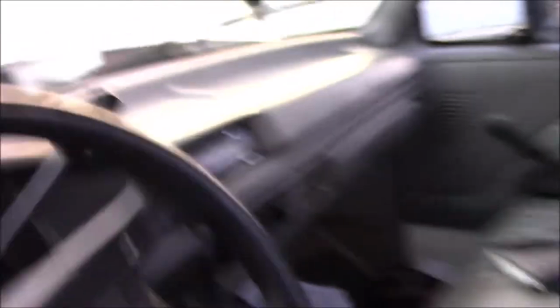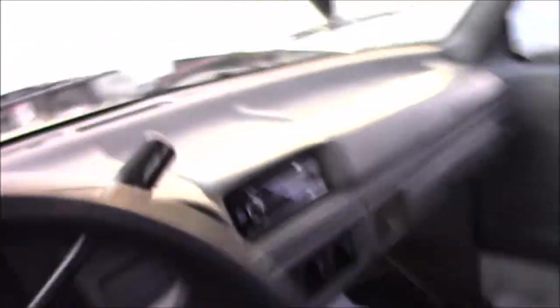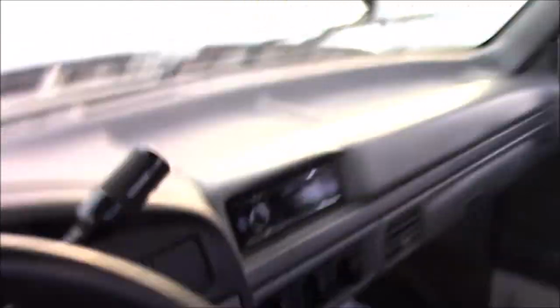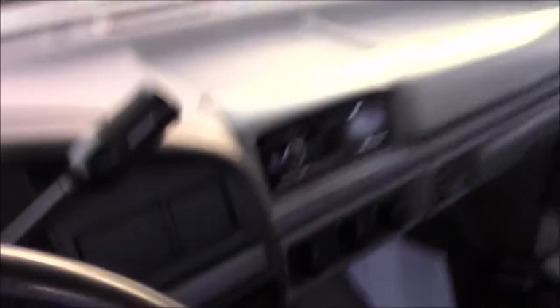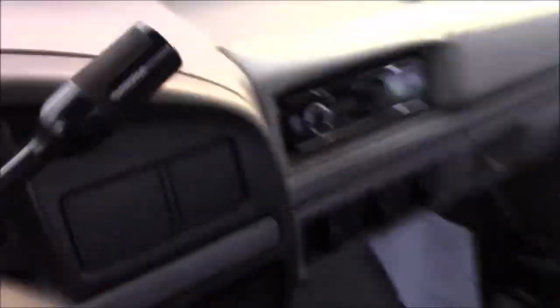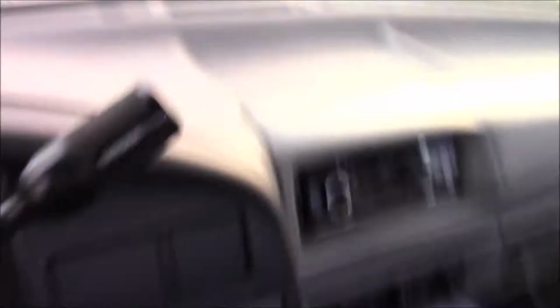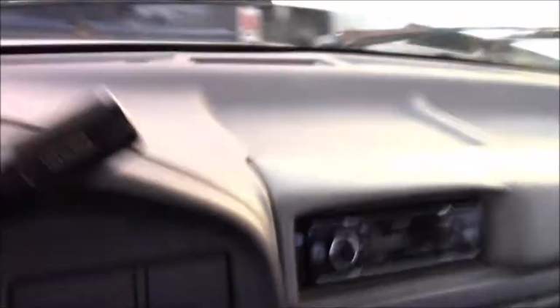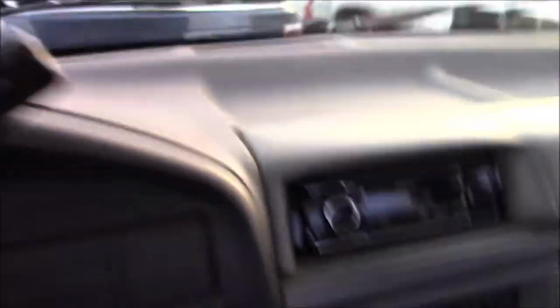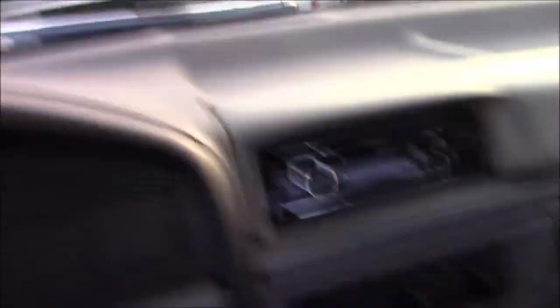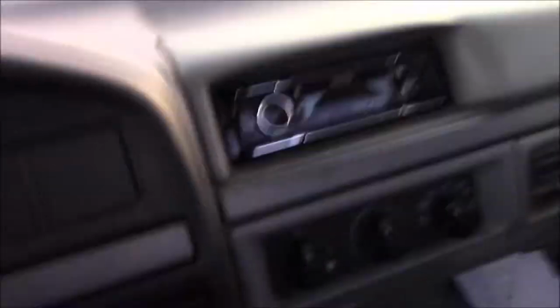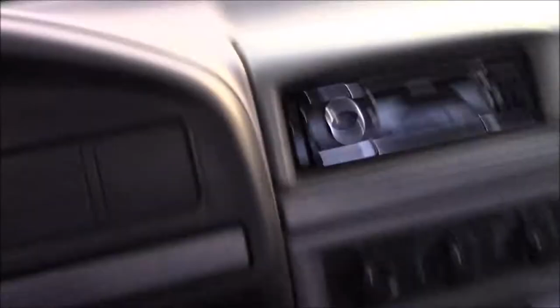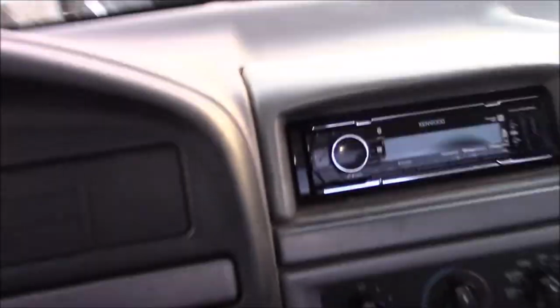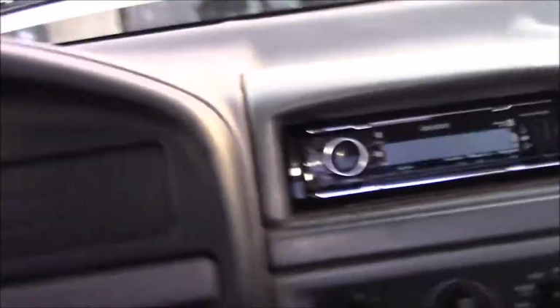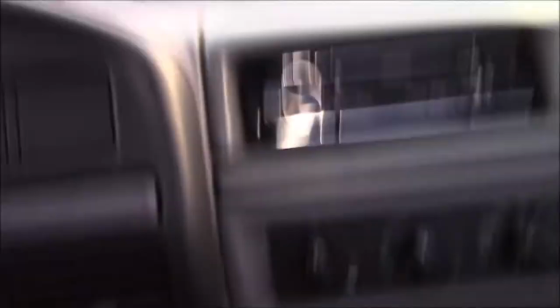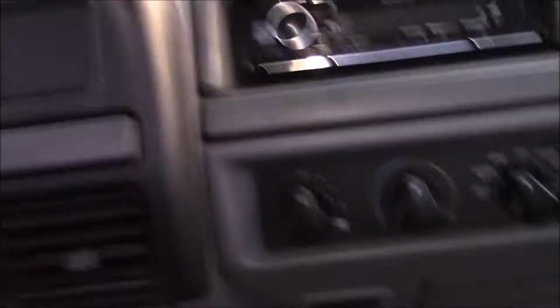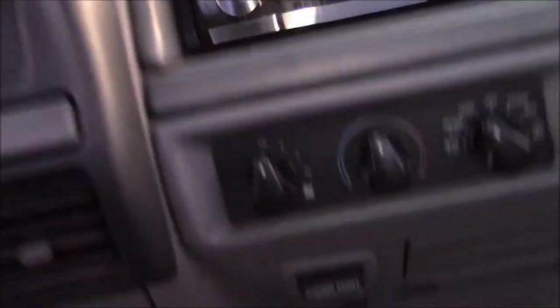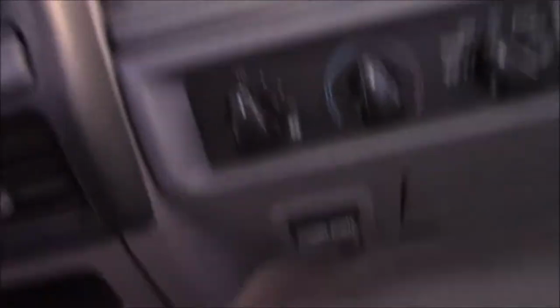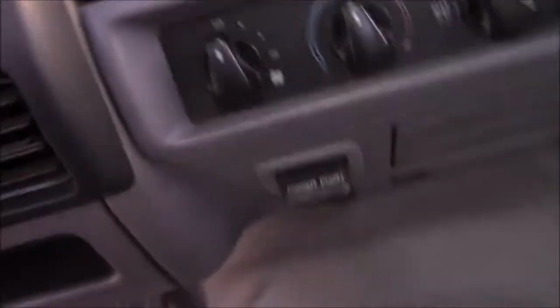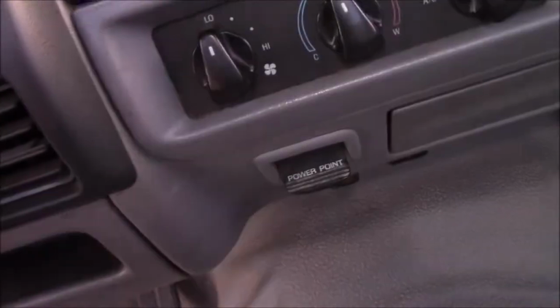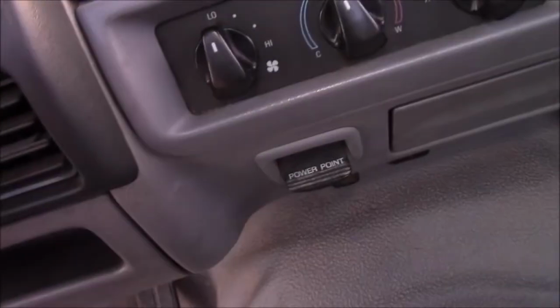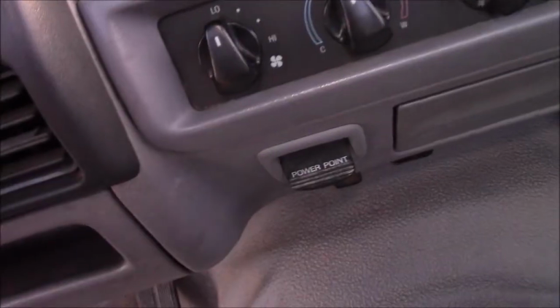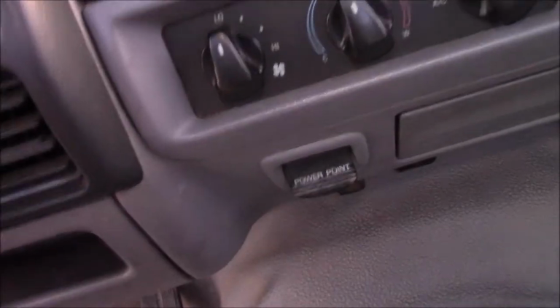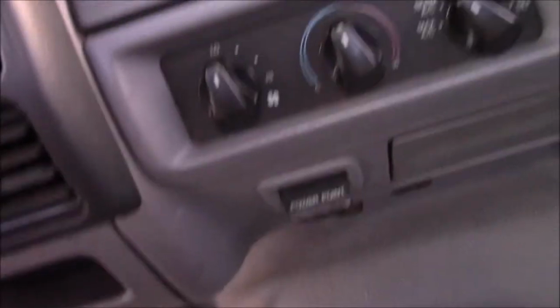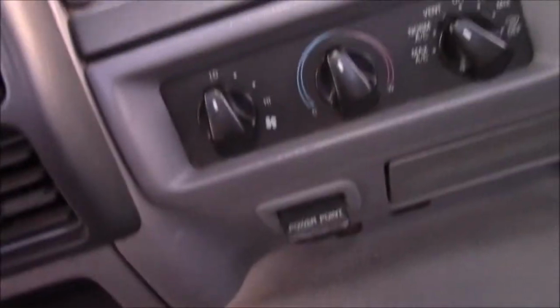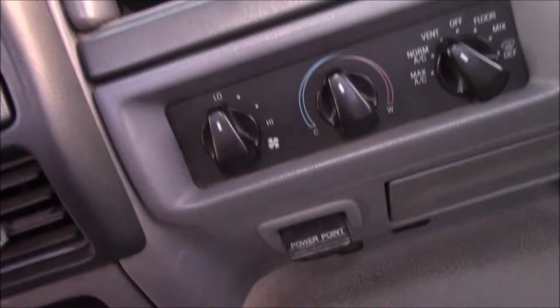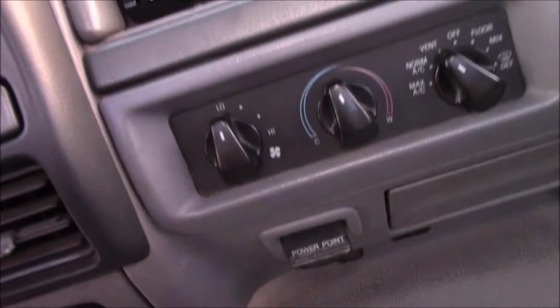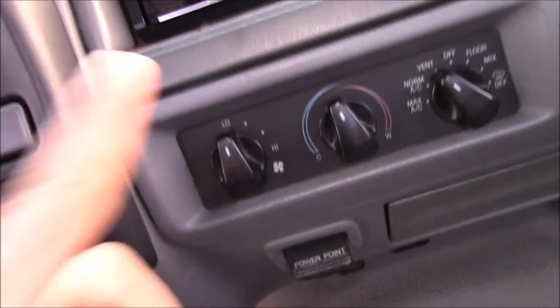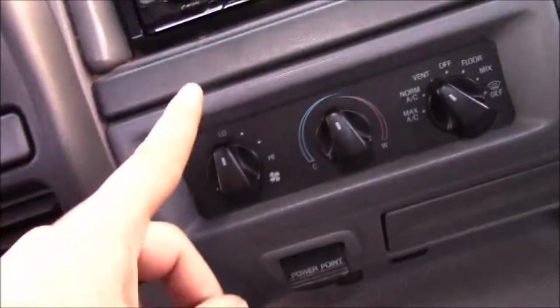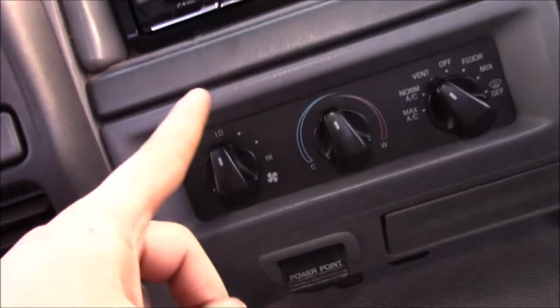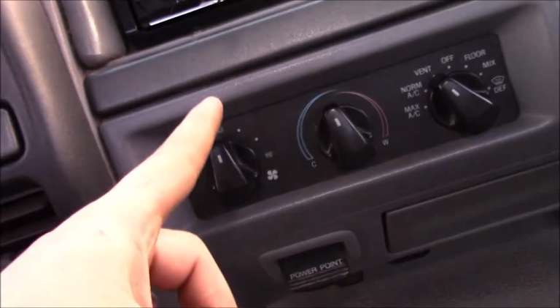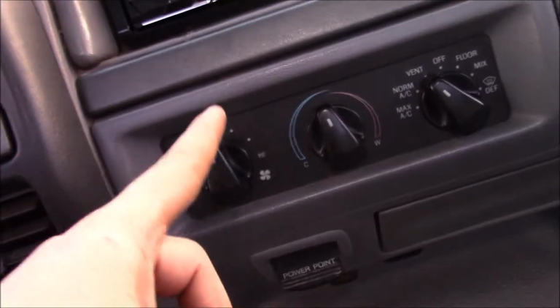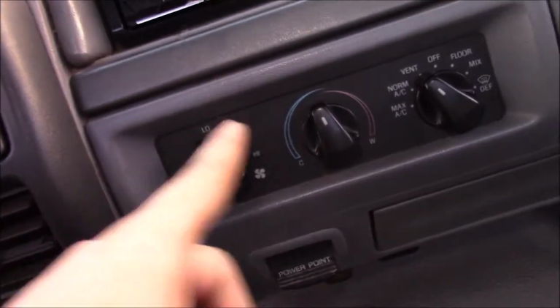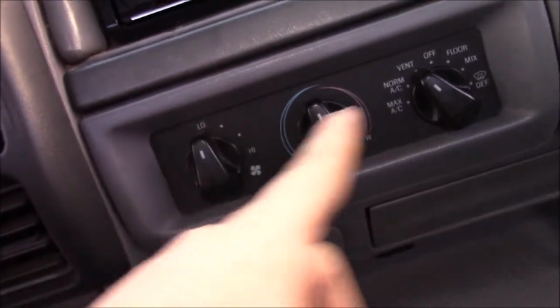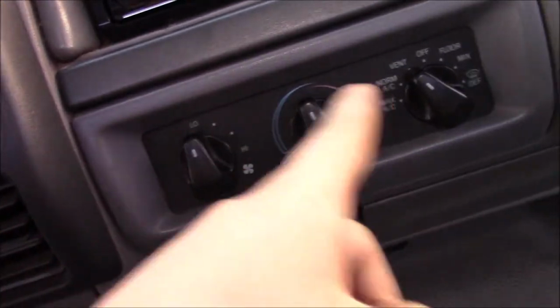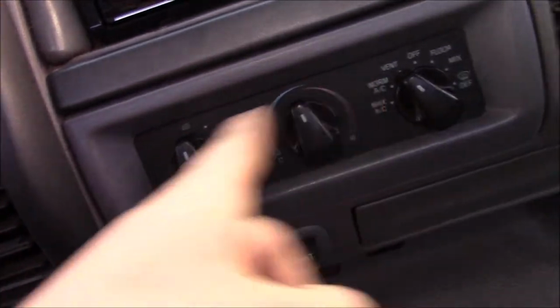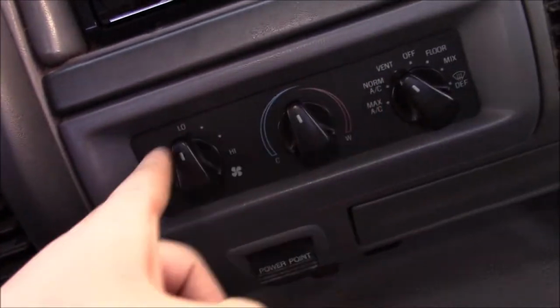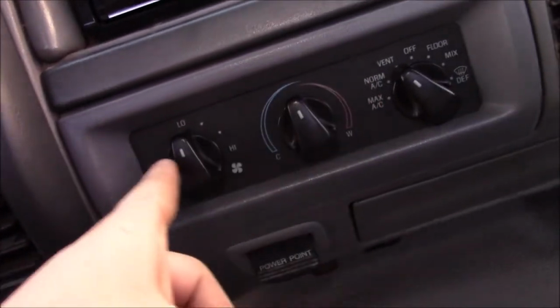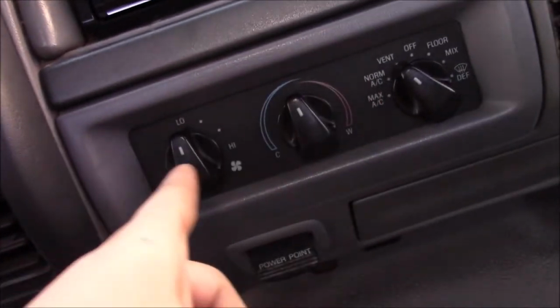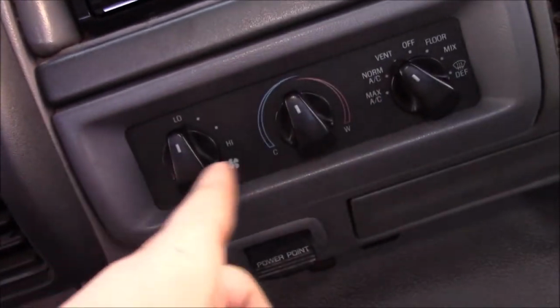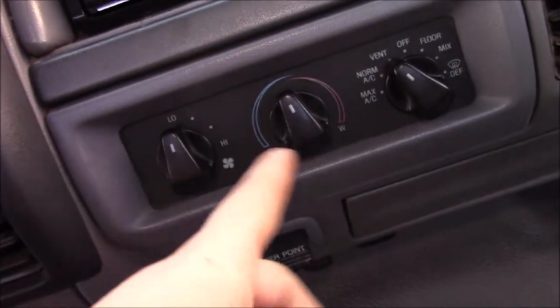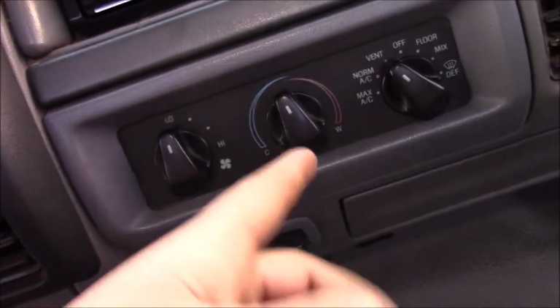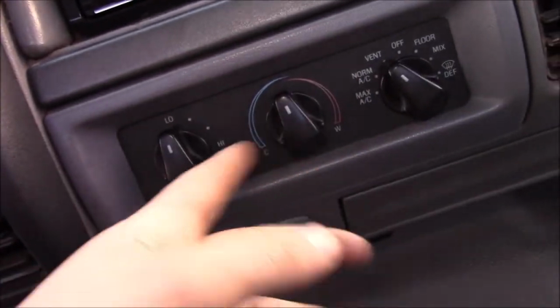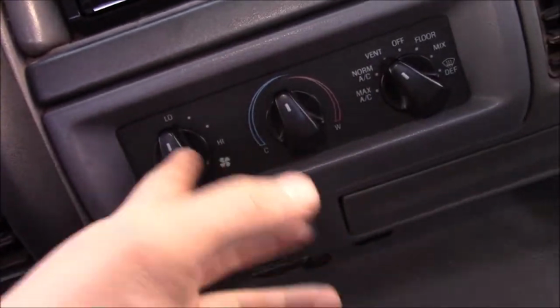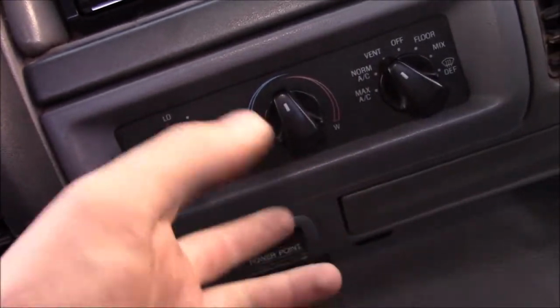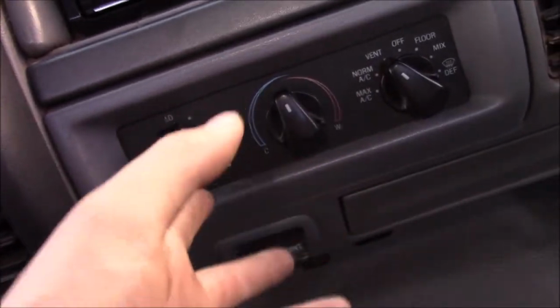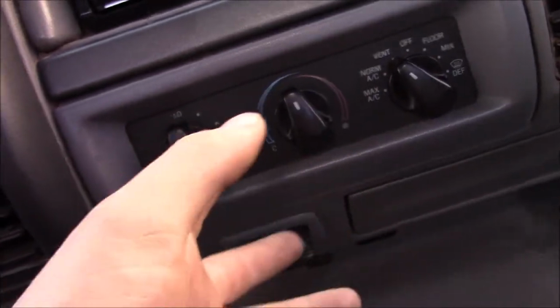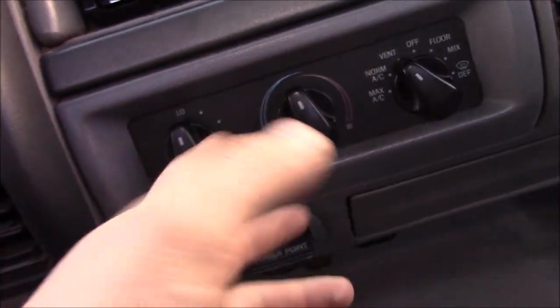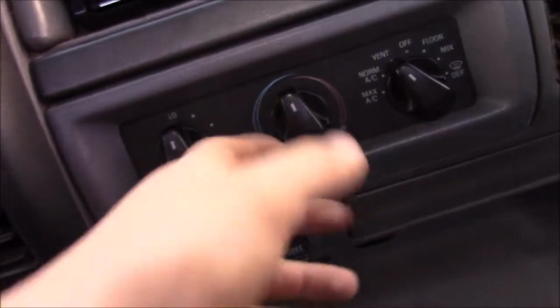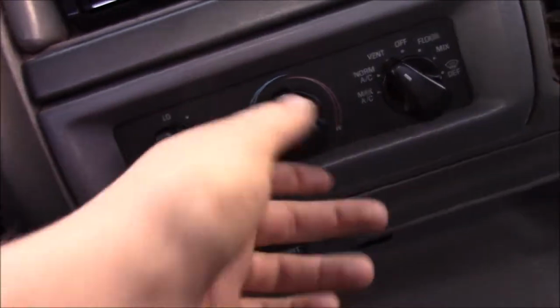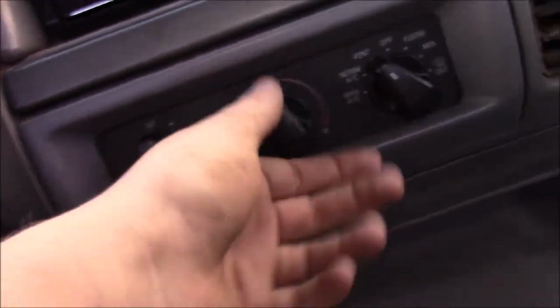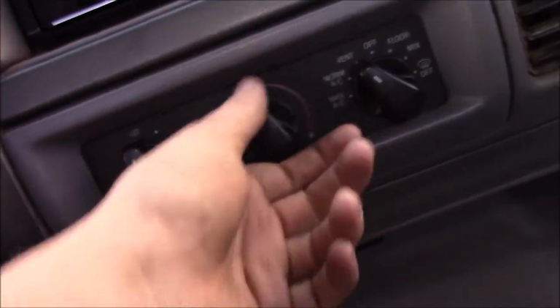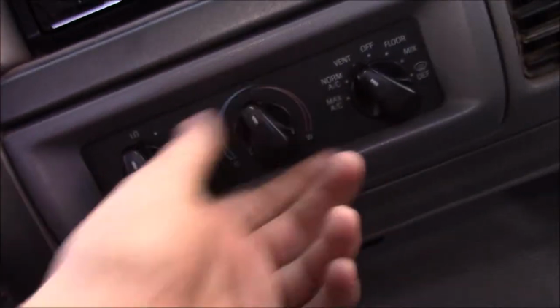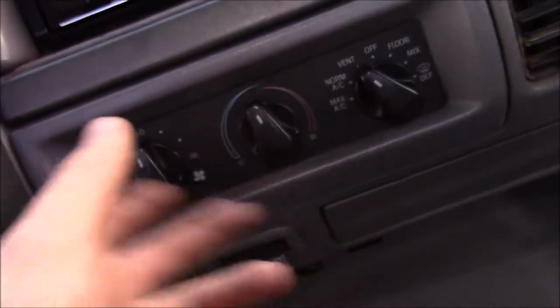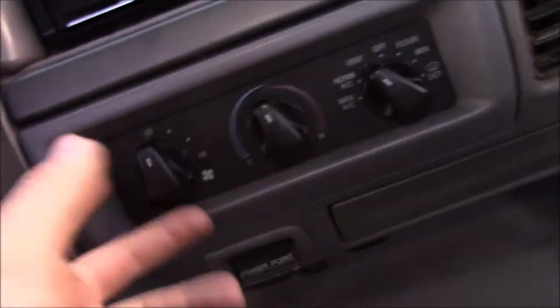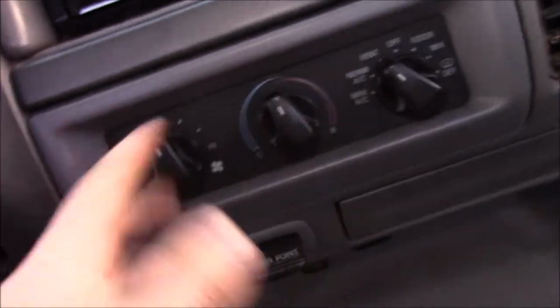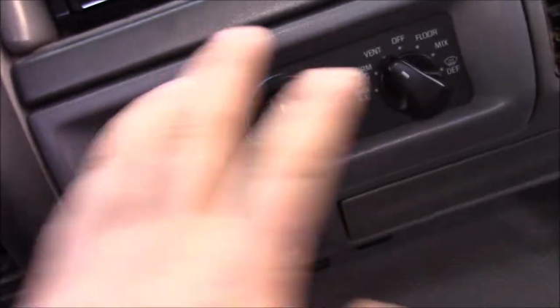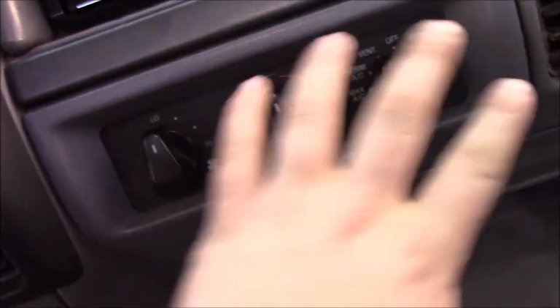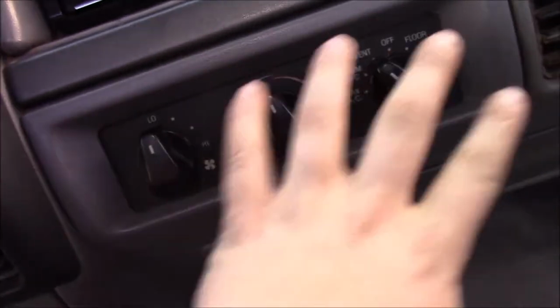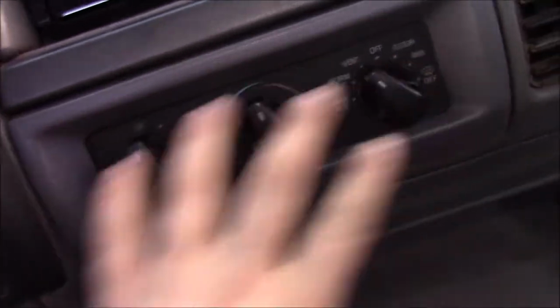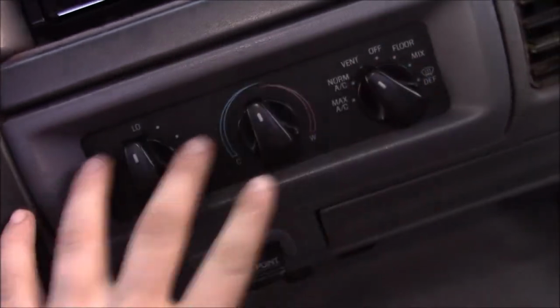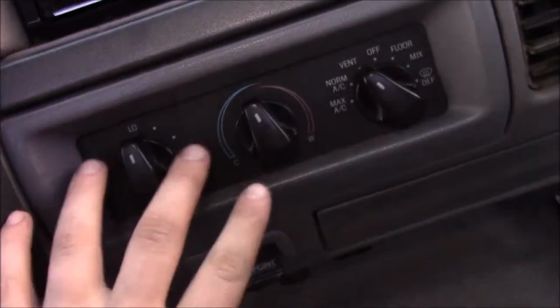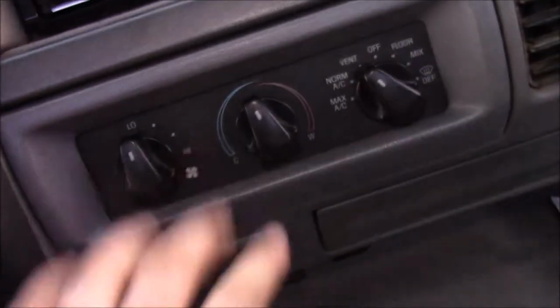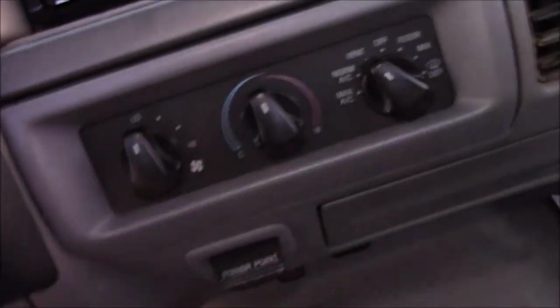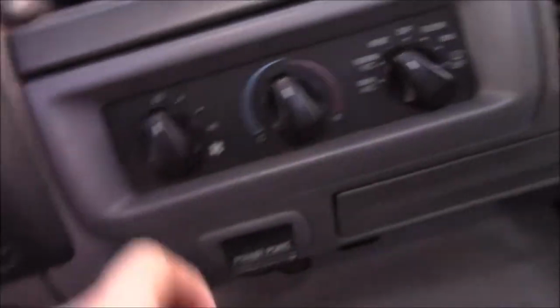Alright, so in today's video, we're going to be talking about air conditioning, heat, whatever — basically this area right here.